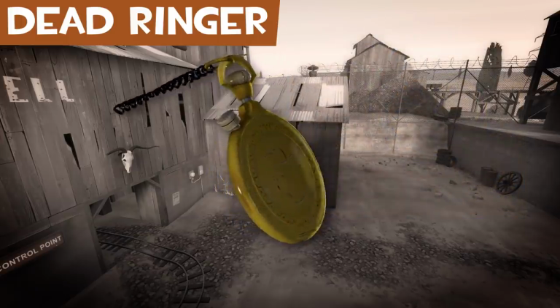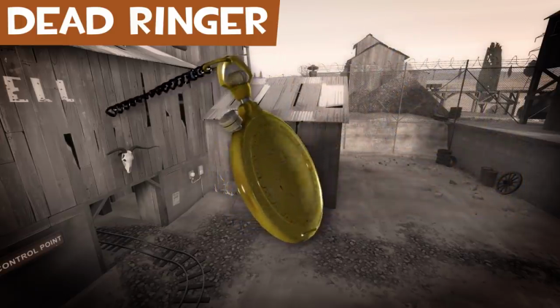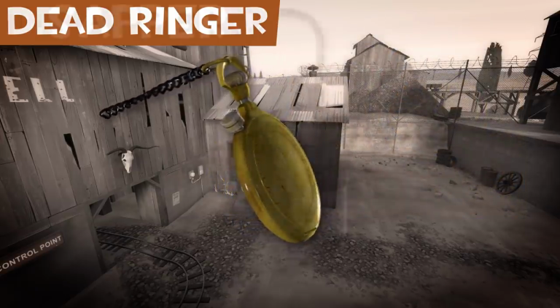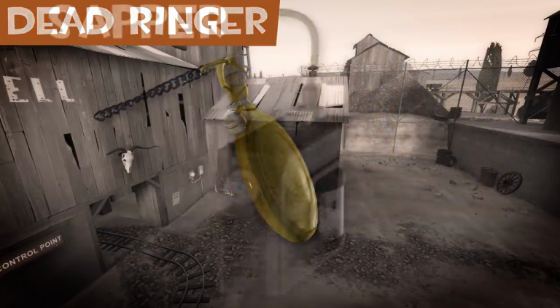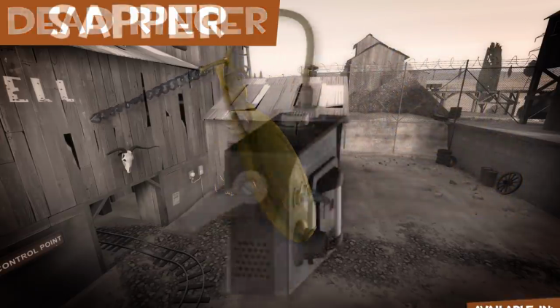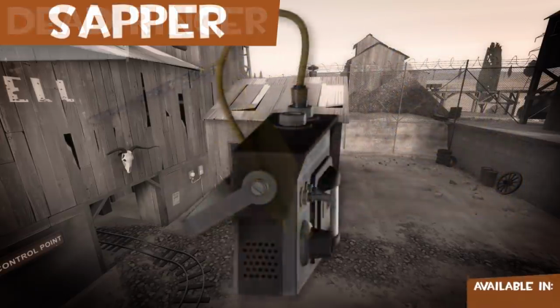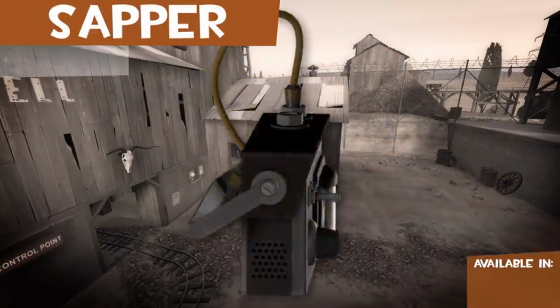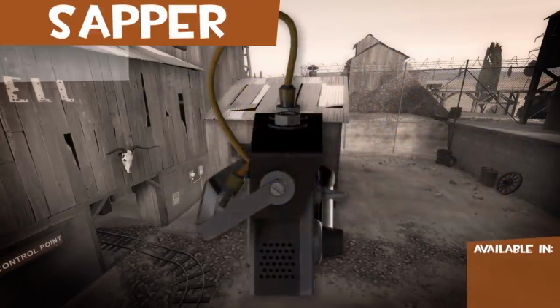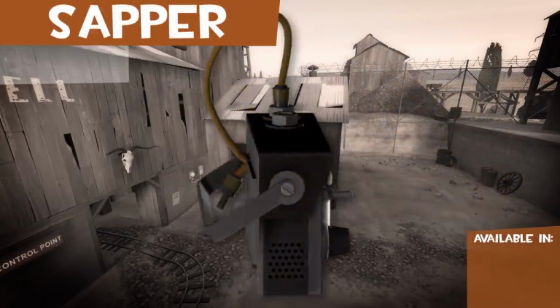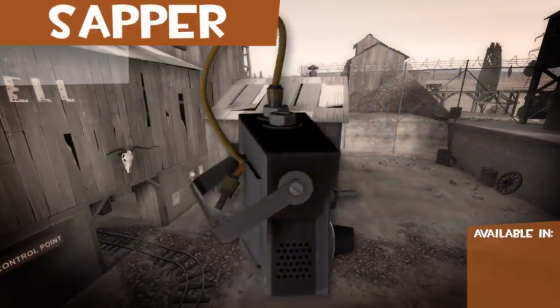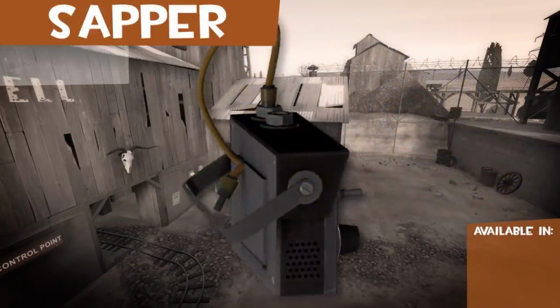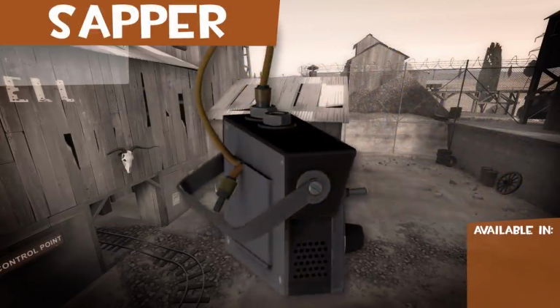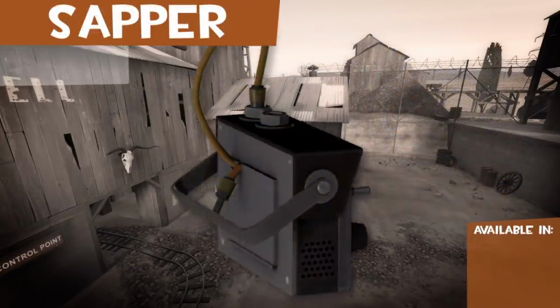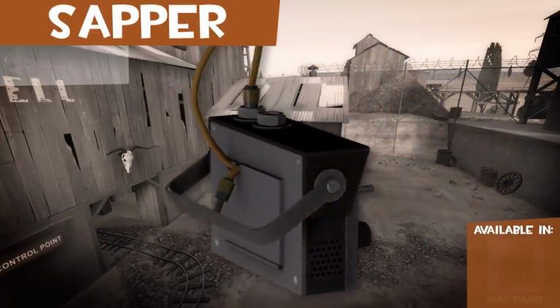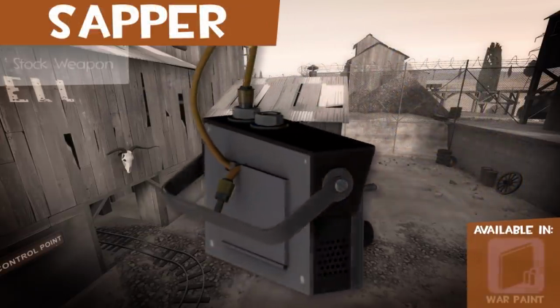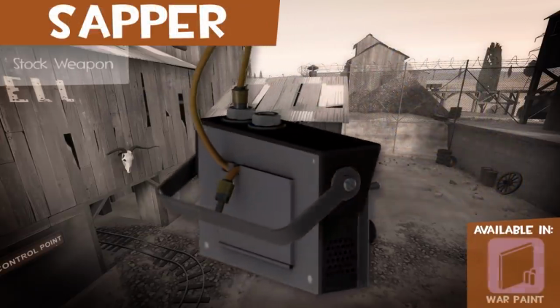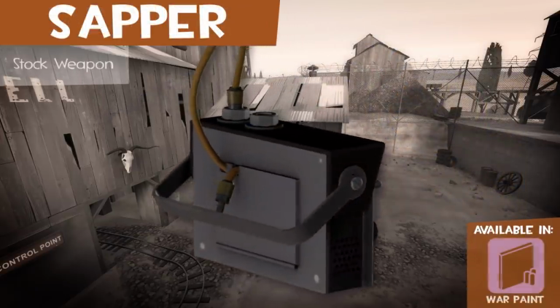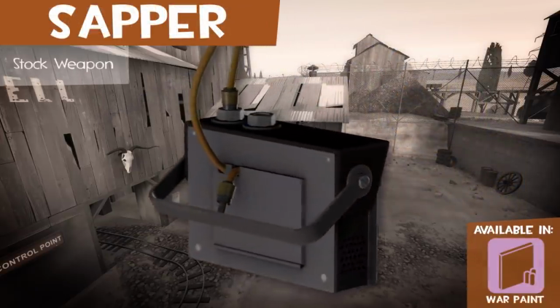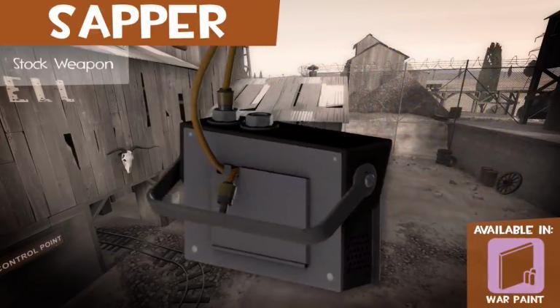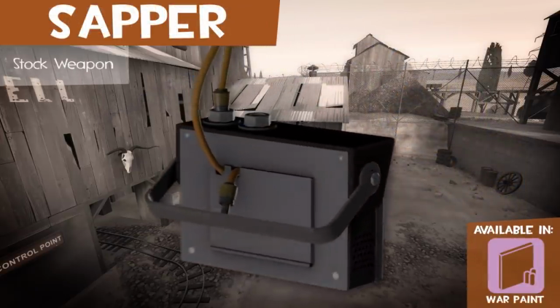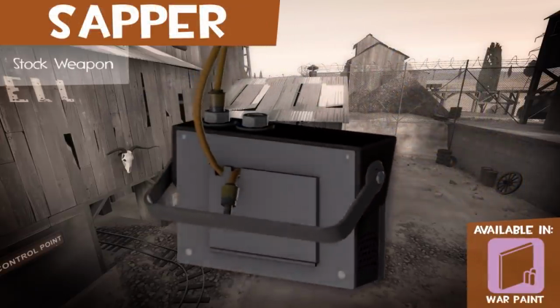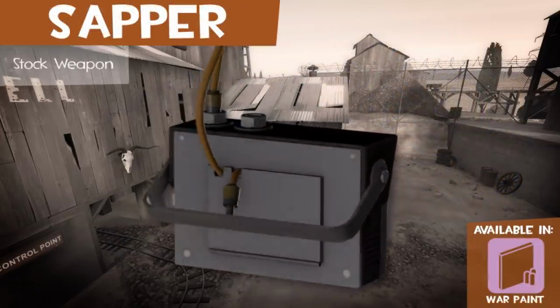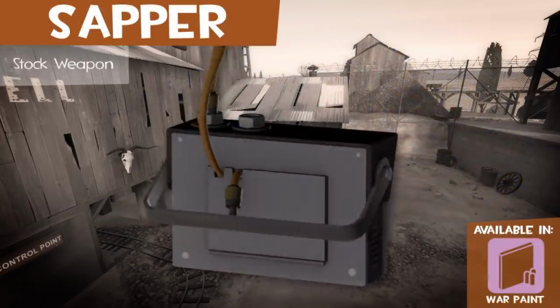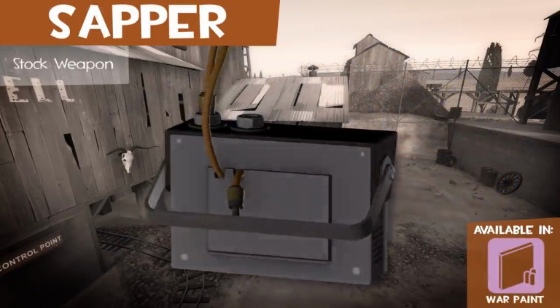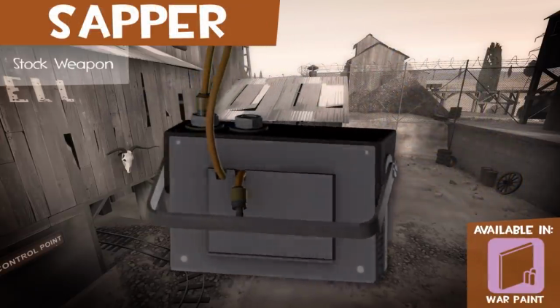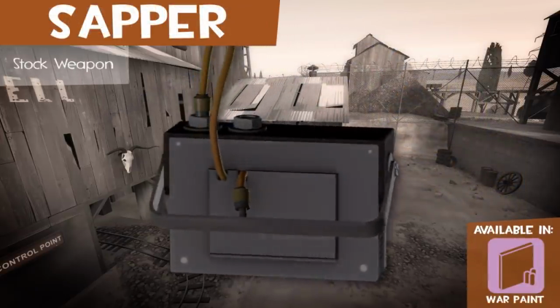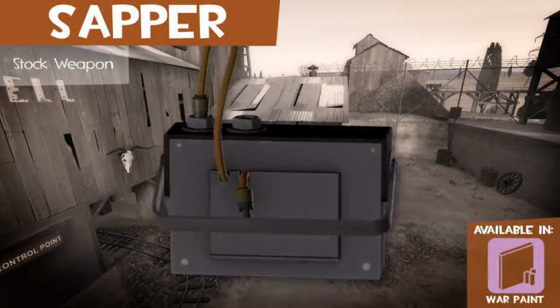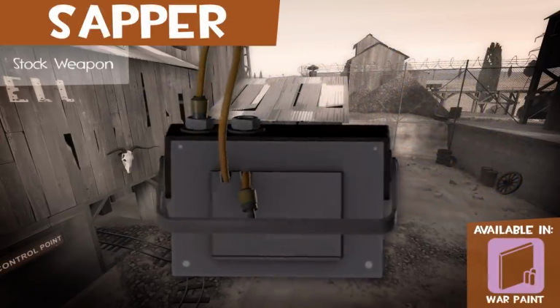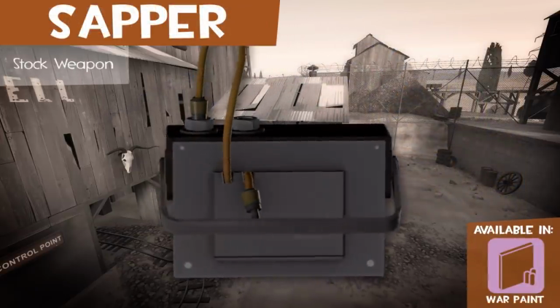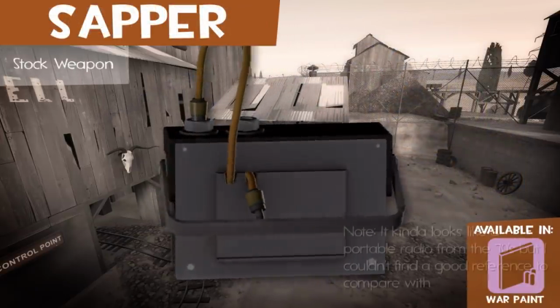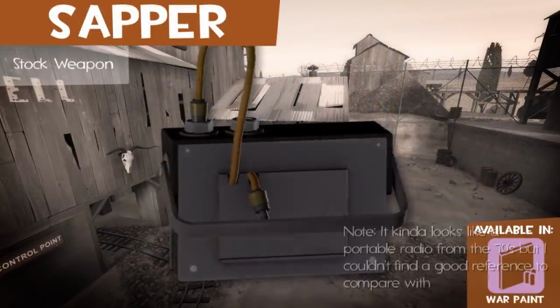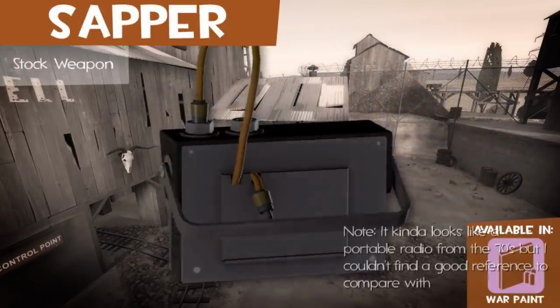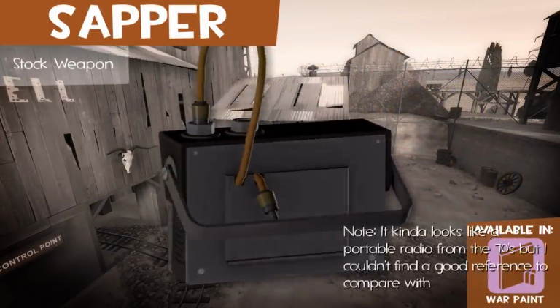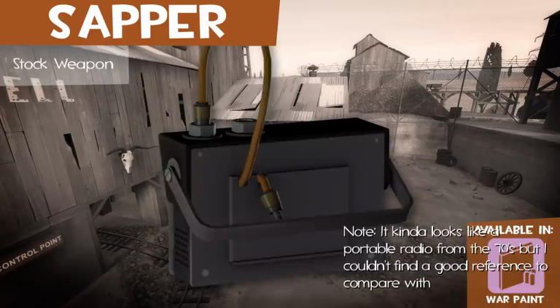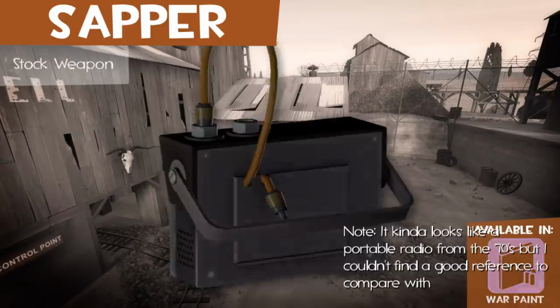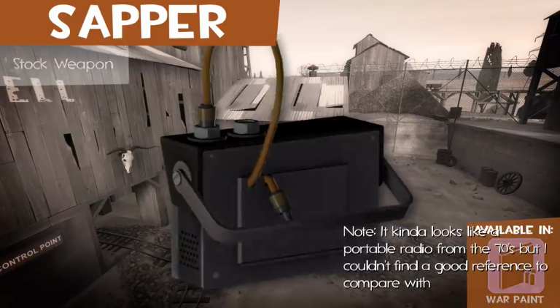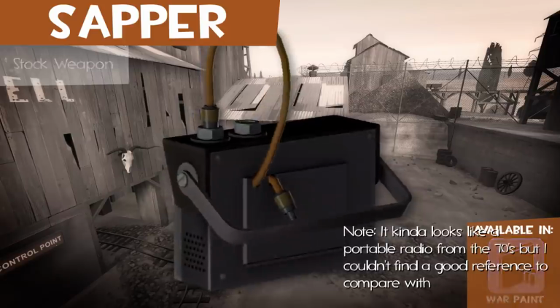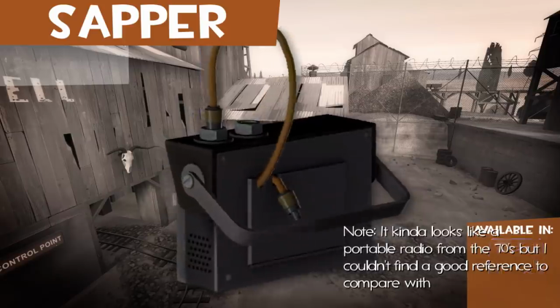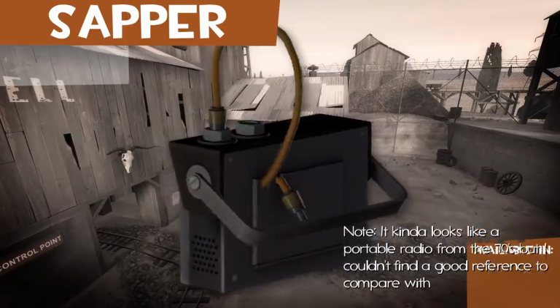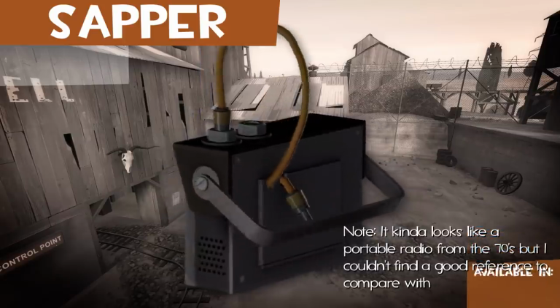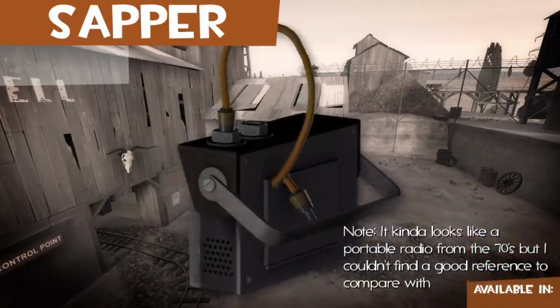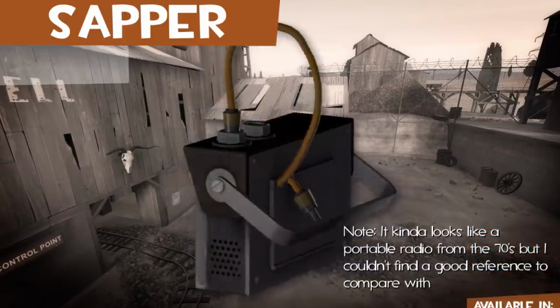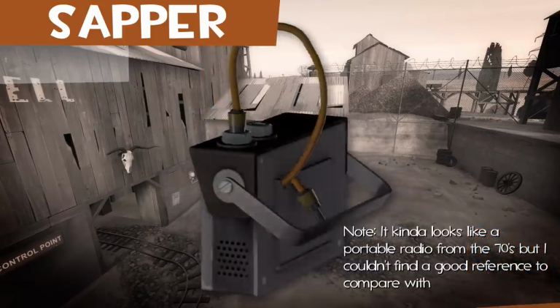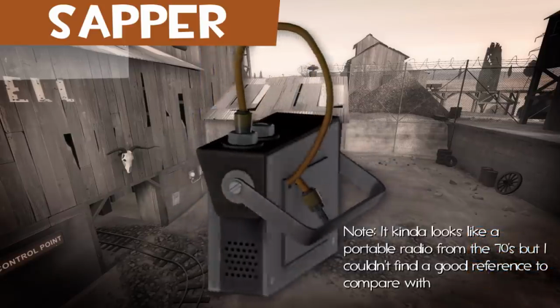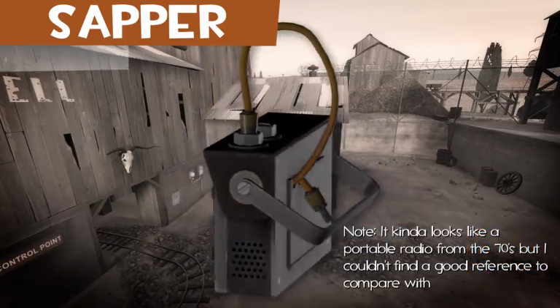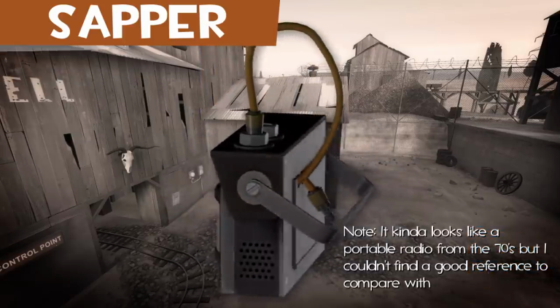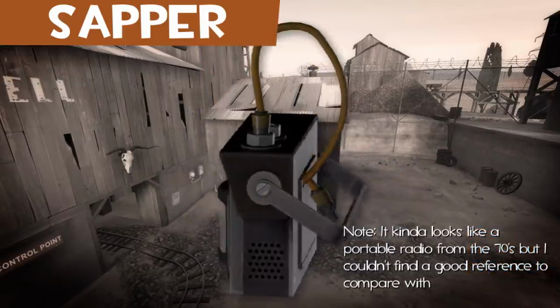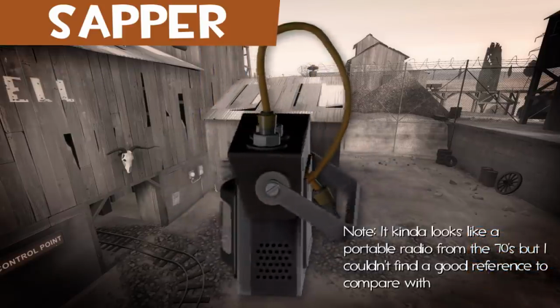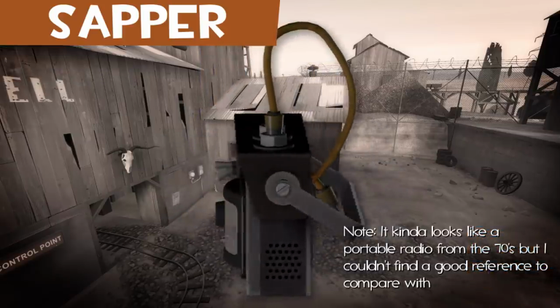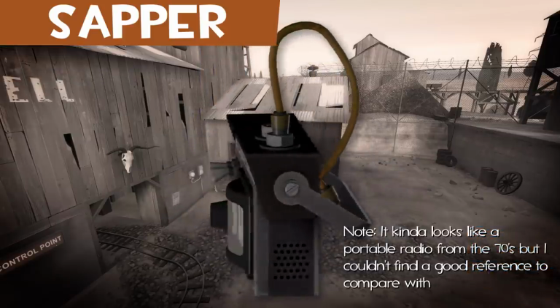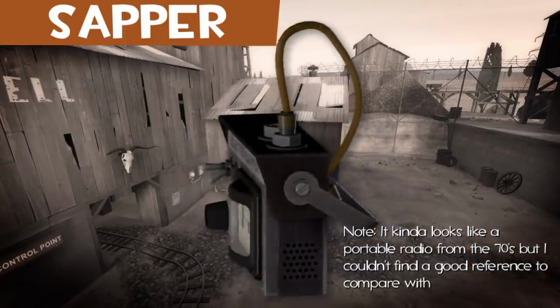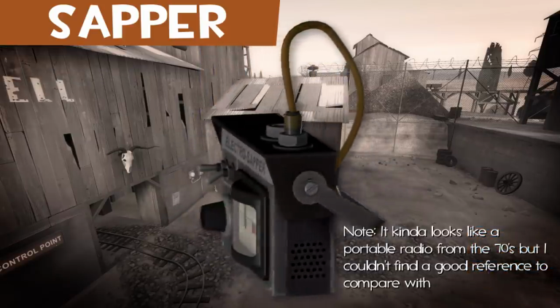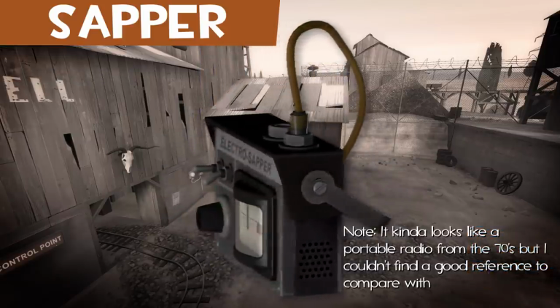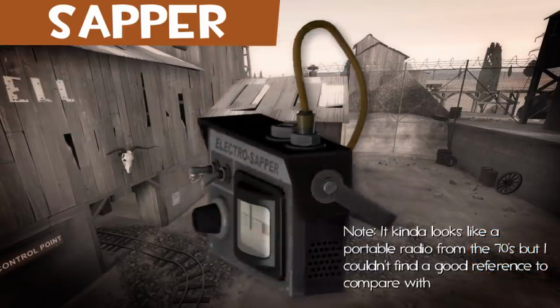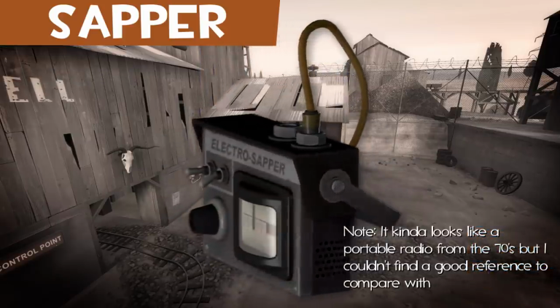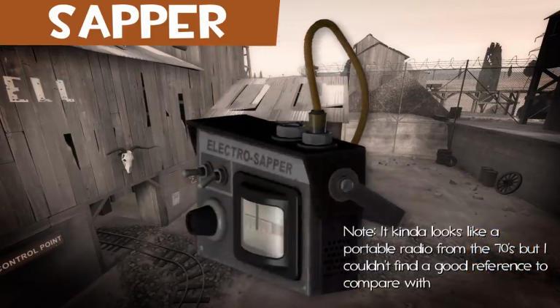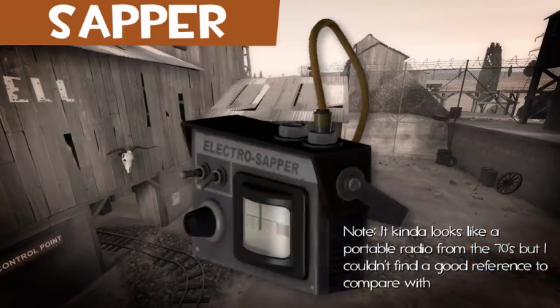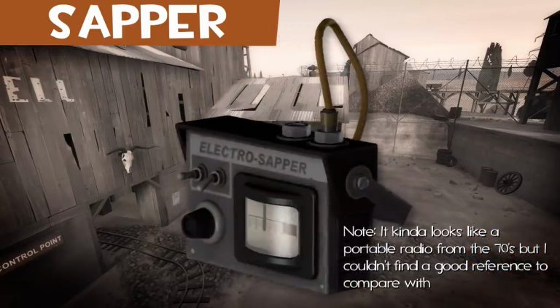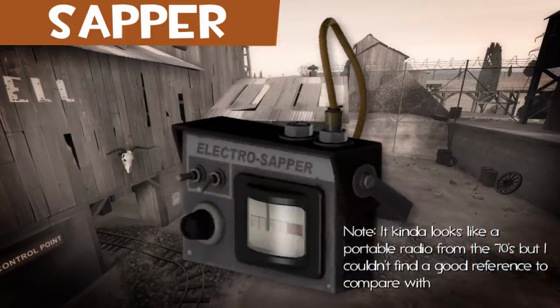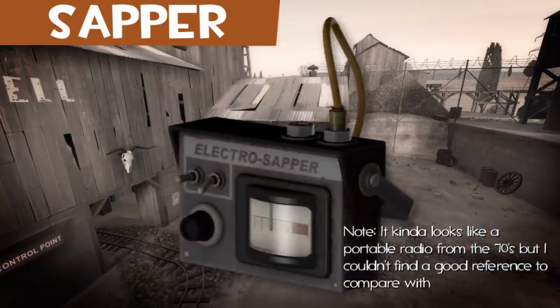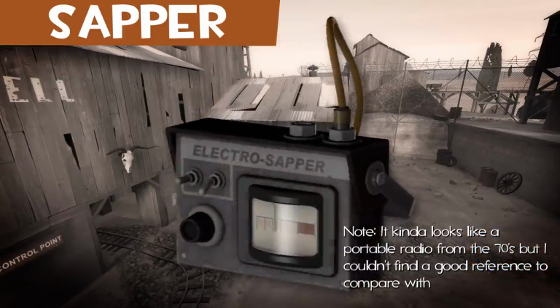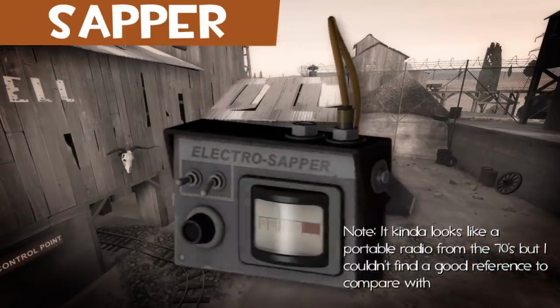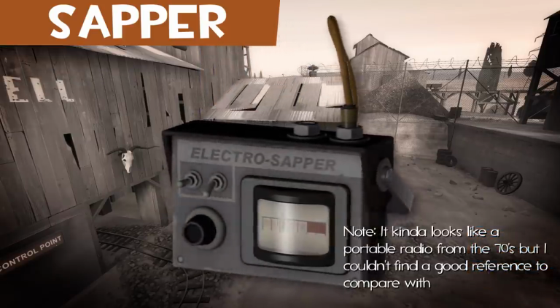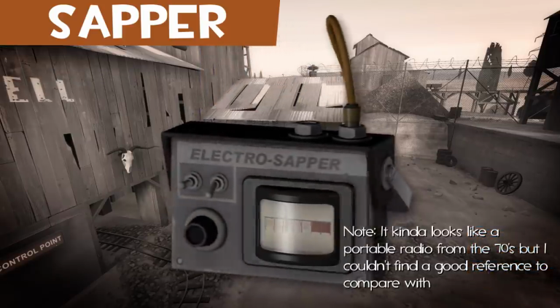The Sapper is a small electronic generator. It can be placed on engineer buildings or robots when playing Mann vs. Machine.